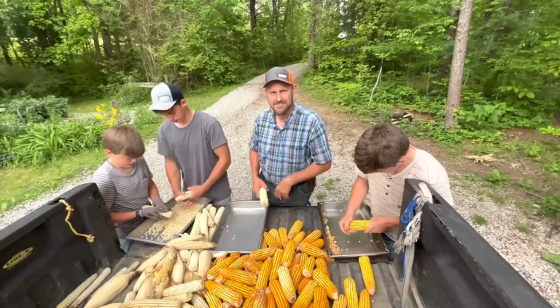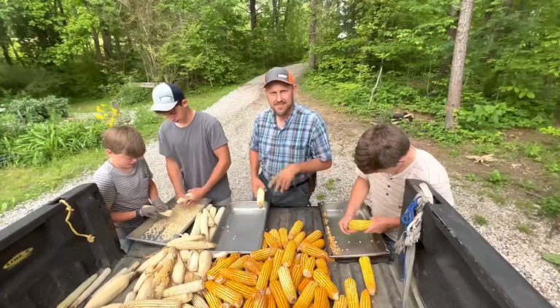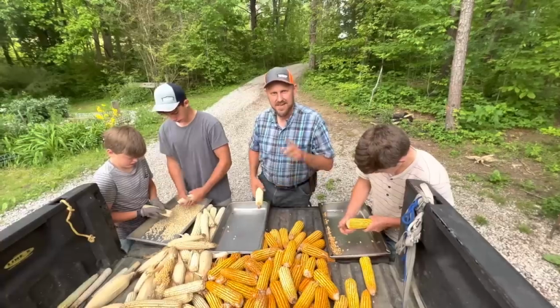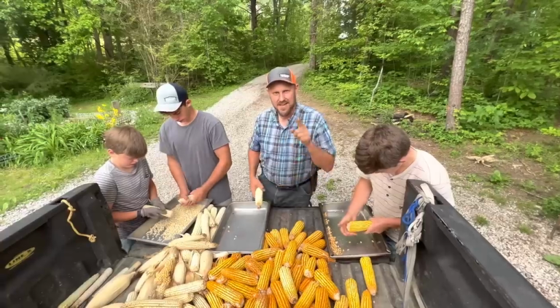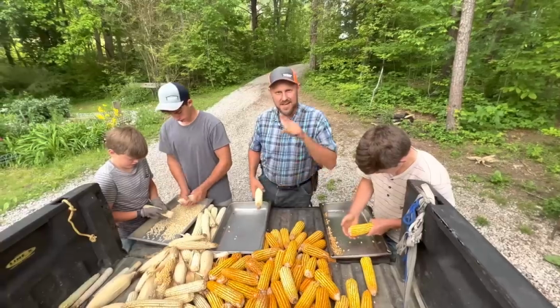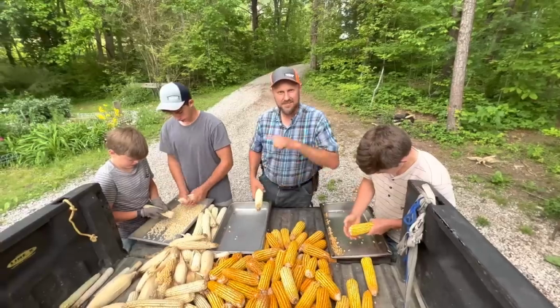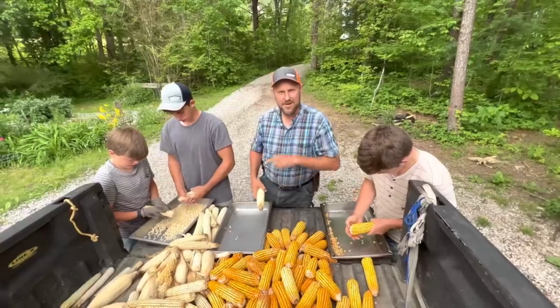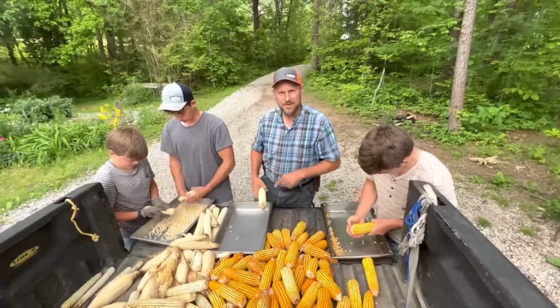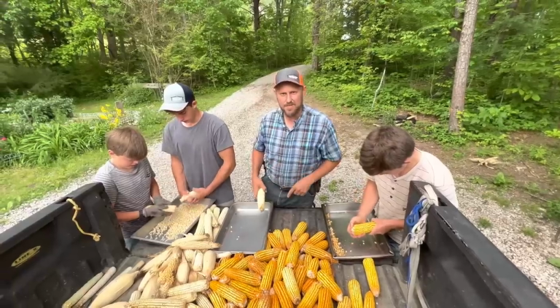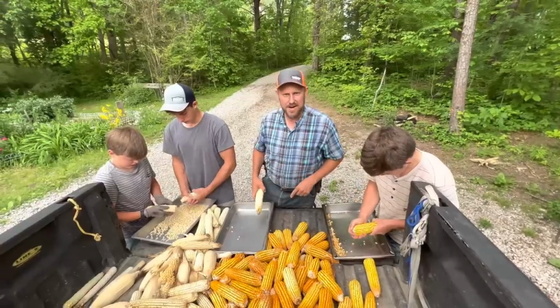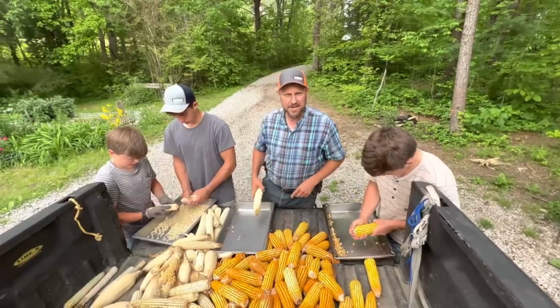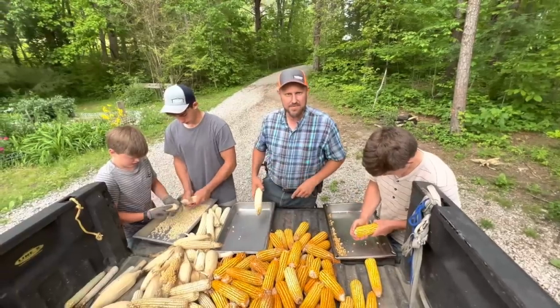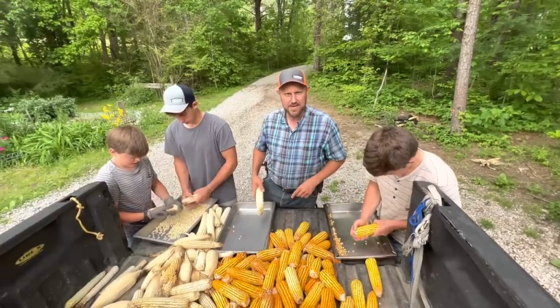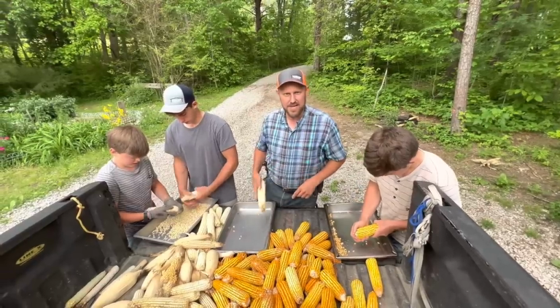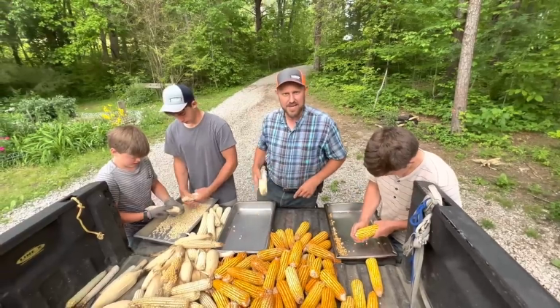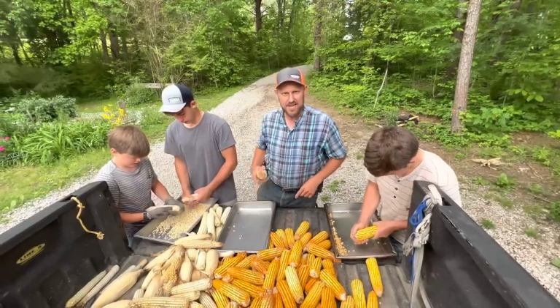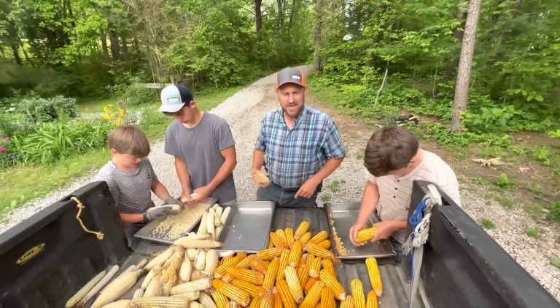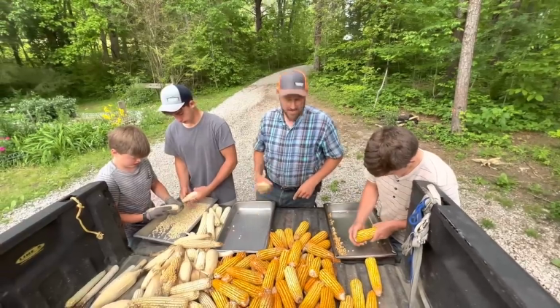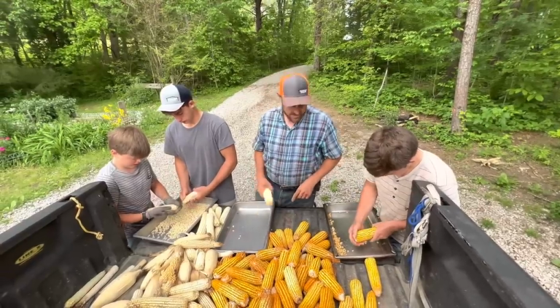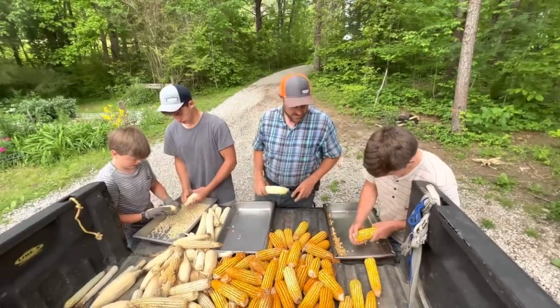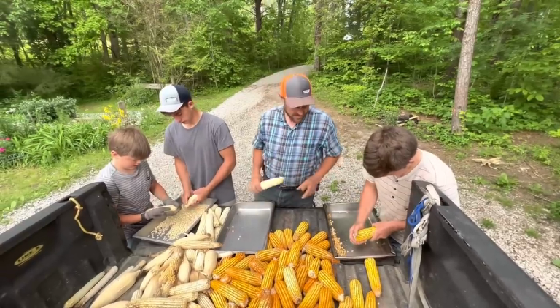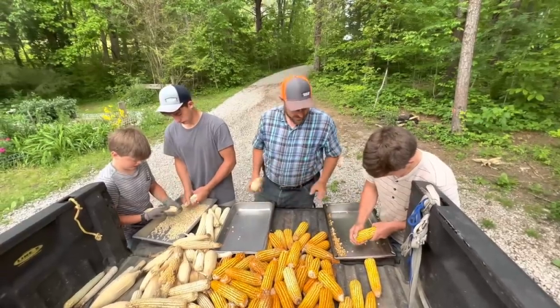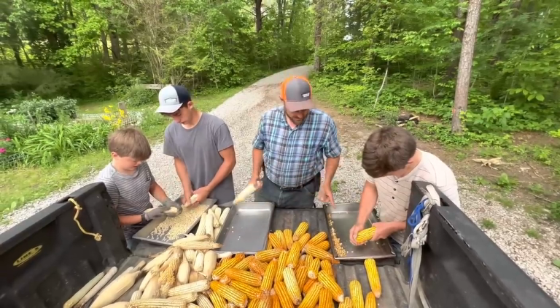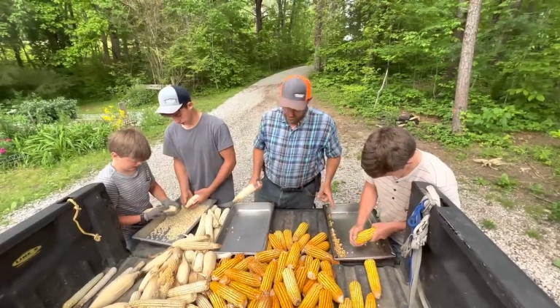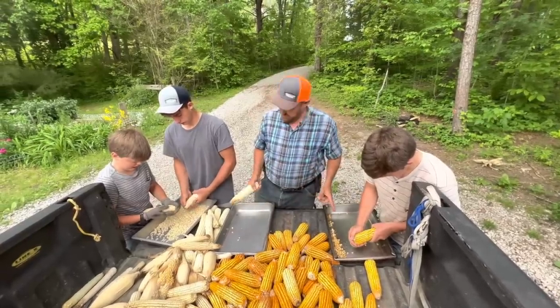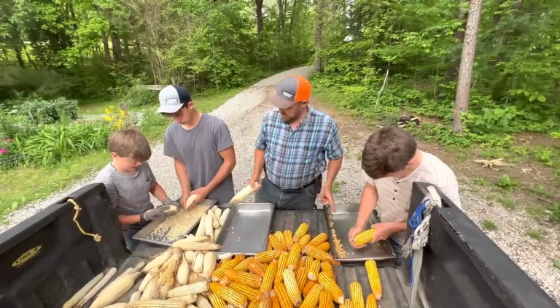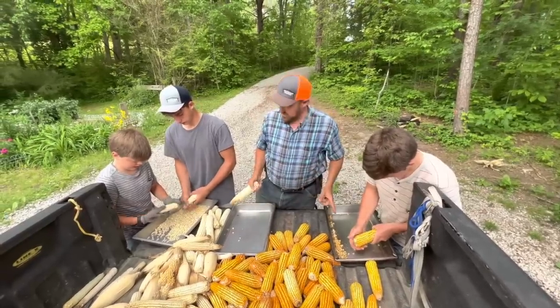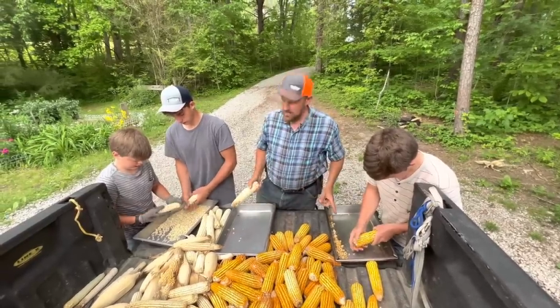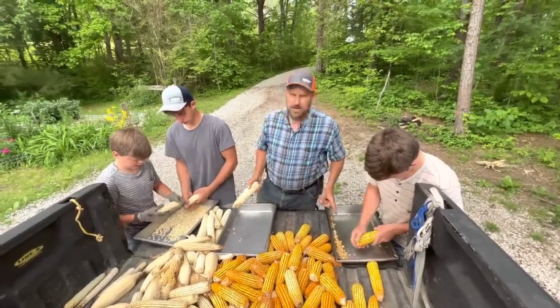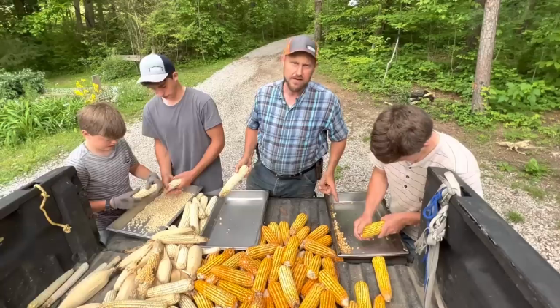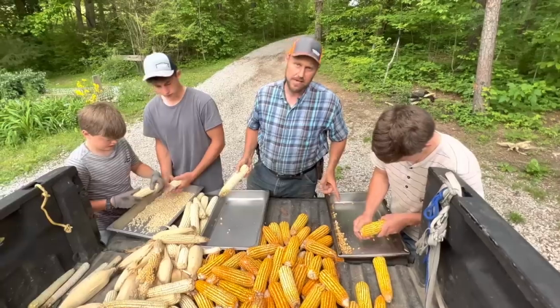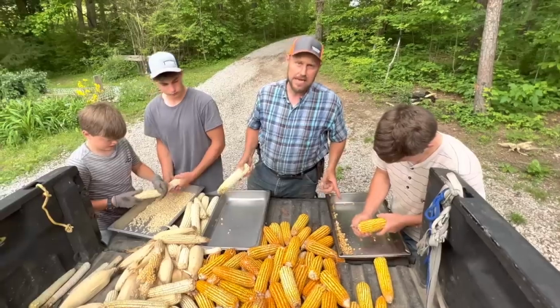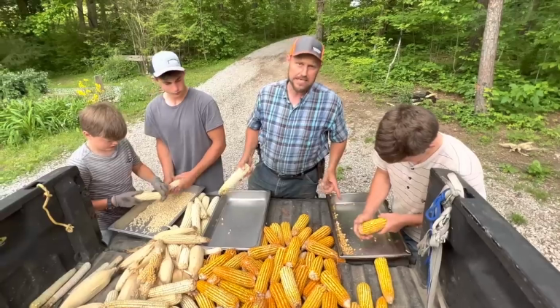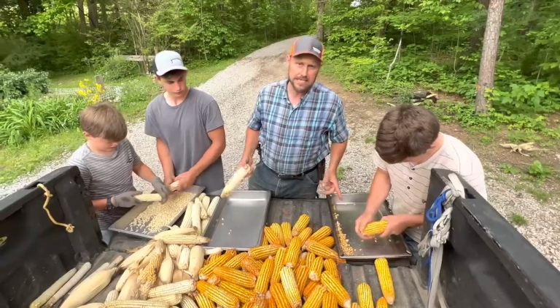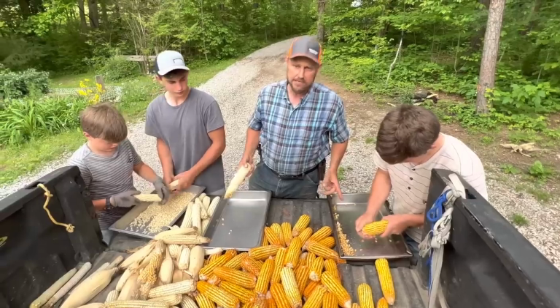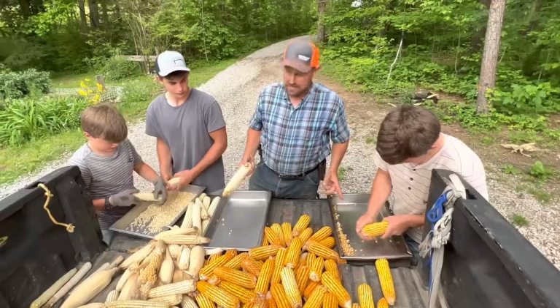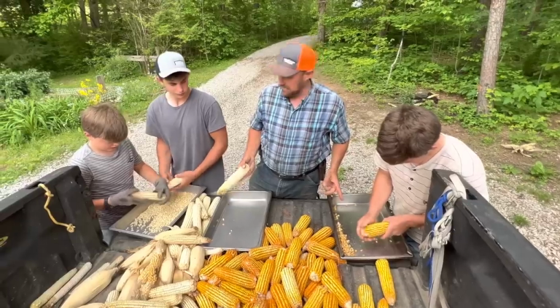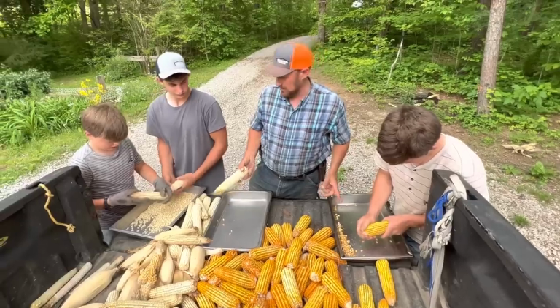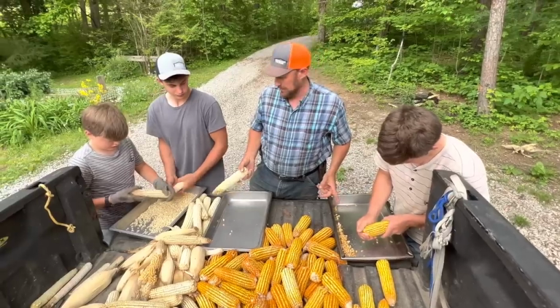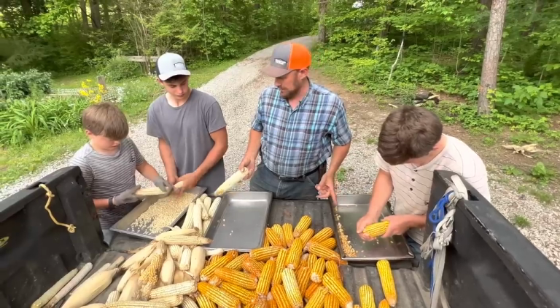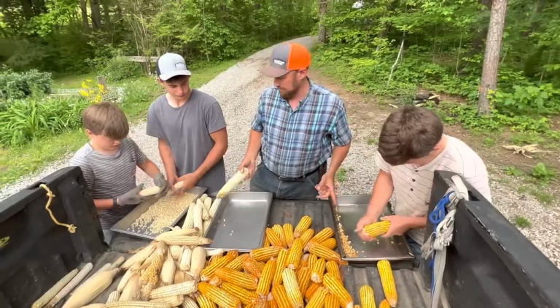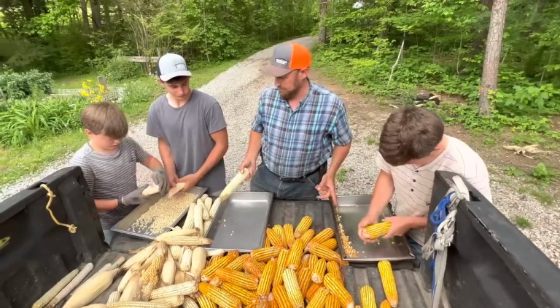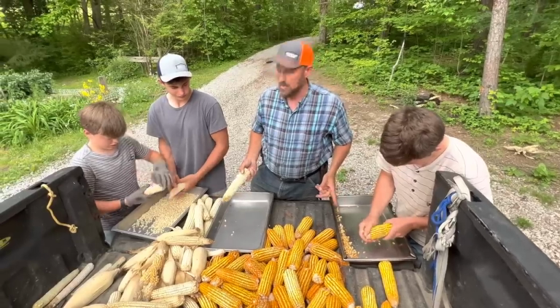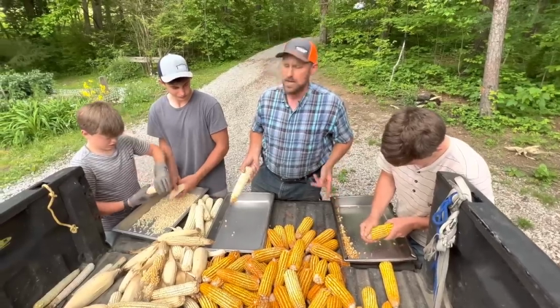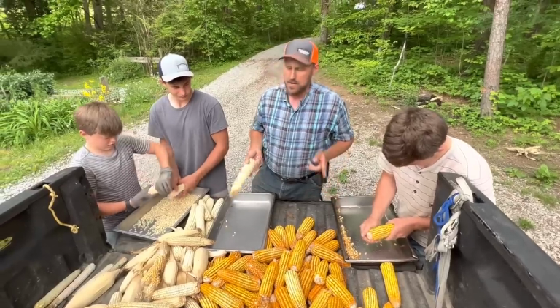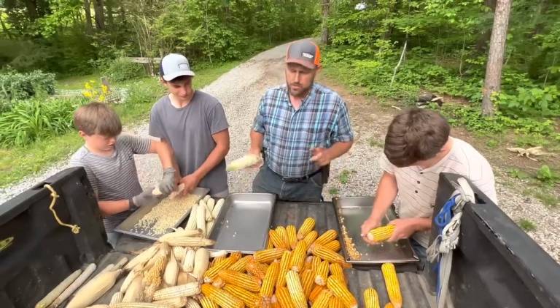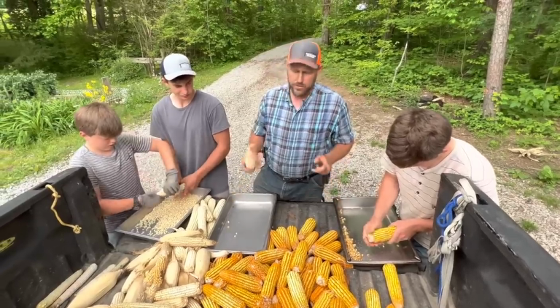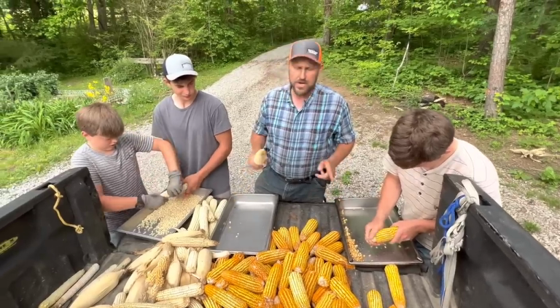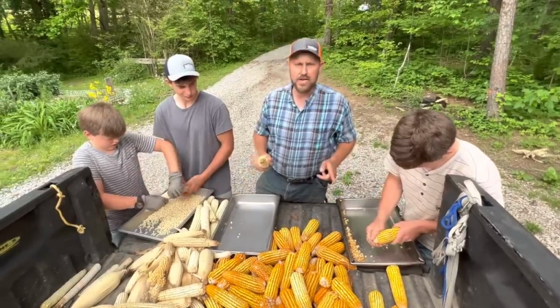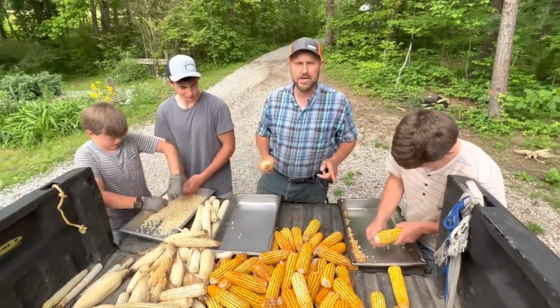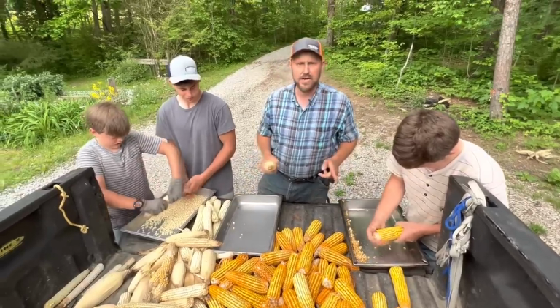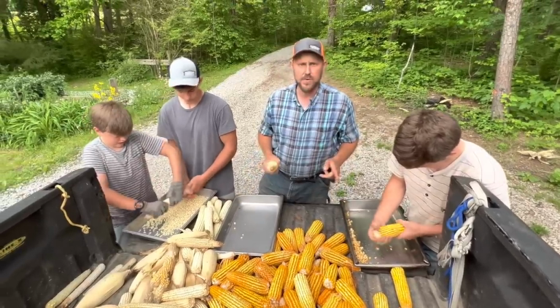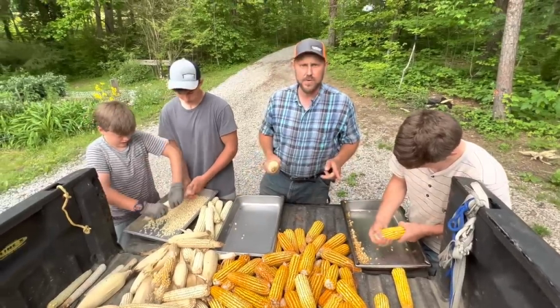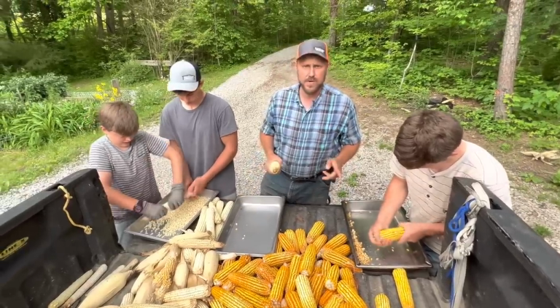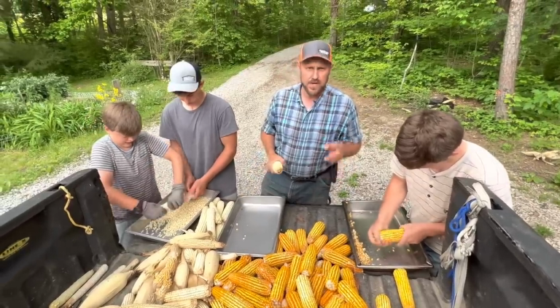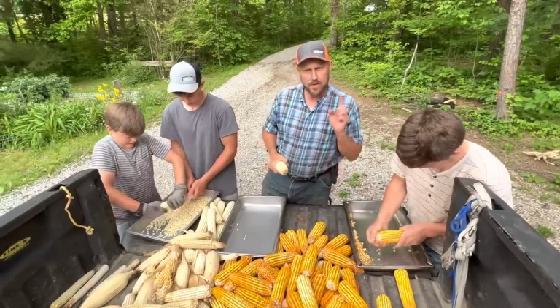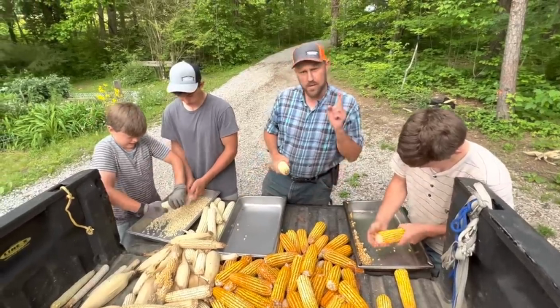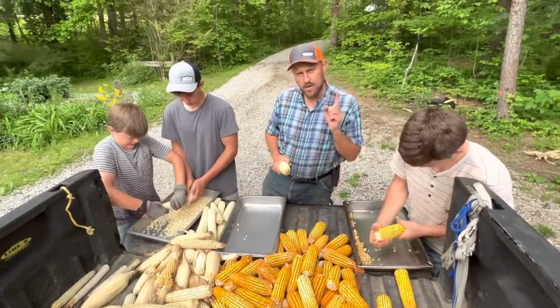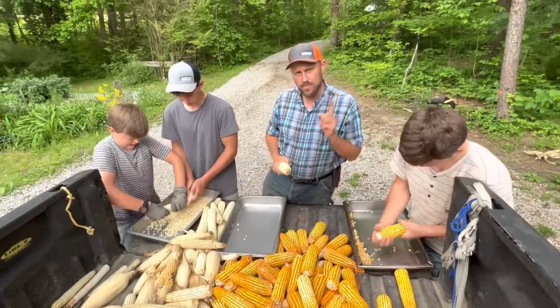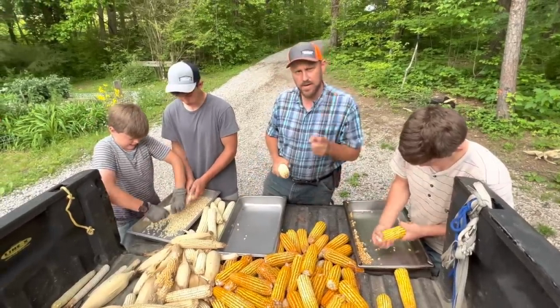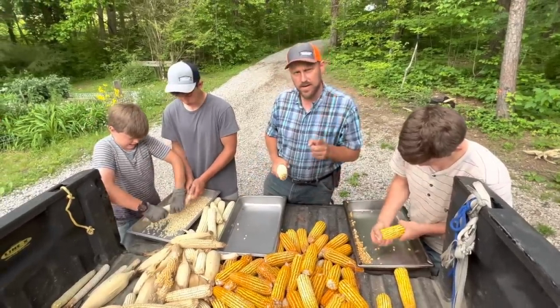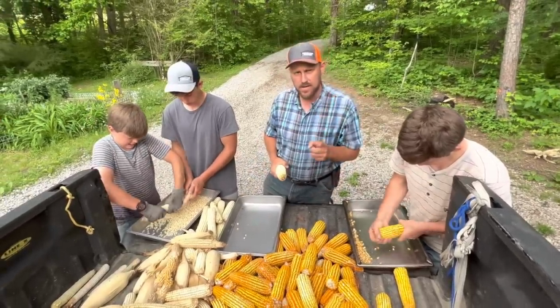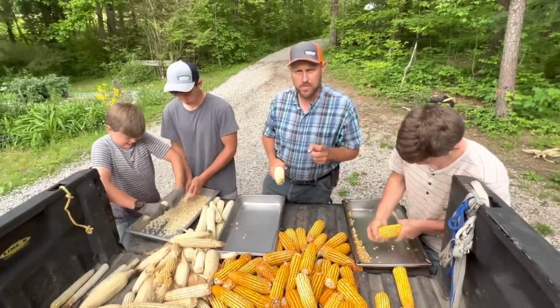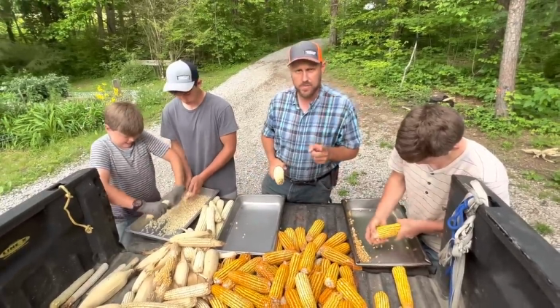Hey folks, Michael McGee here. As you see, we're shelling corn and getting ready to plant corn.